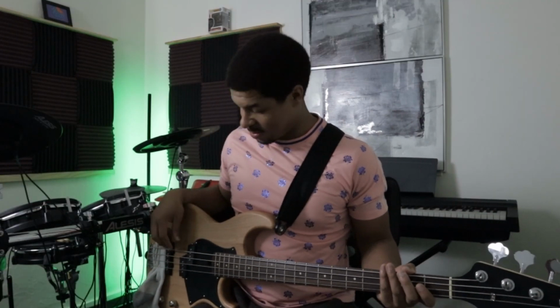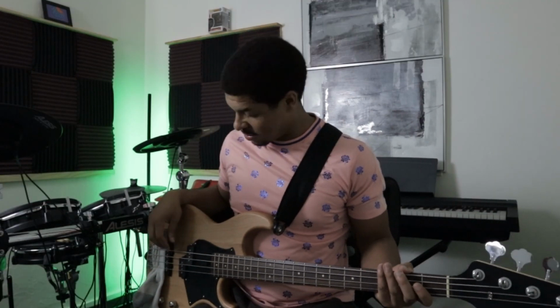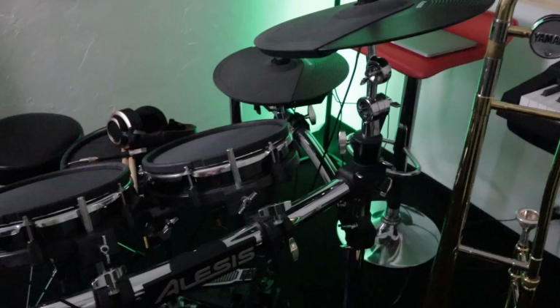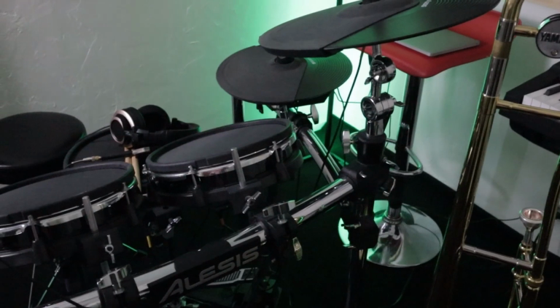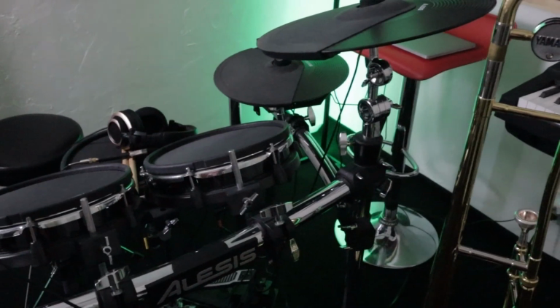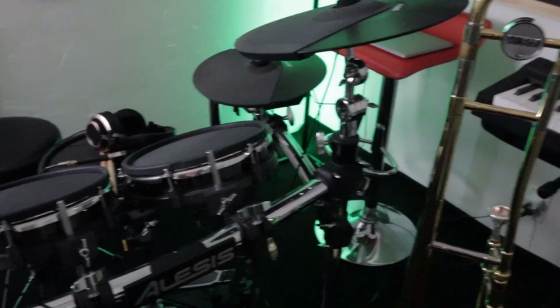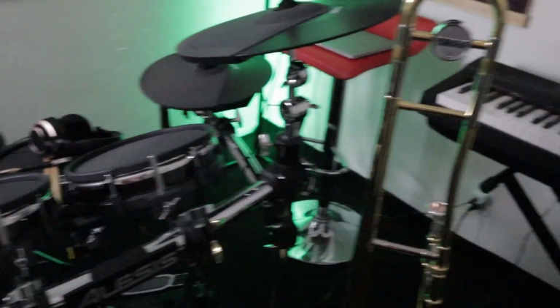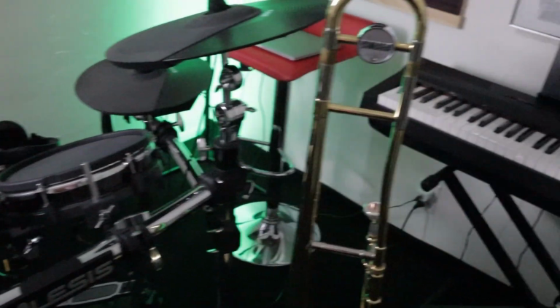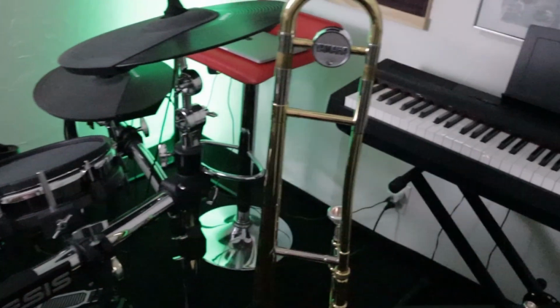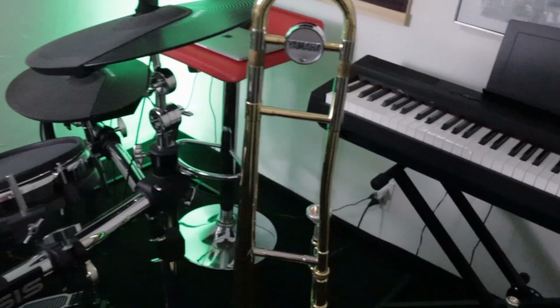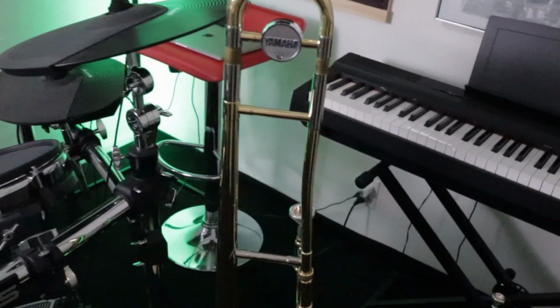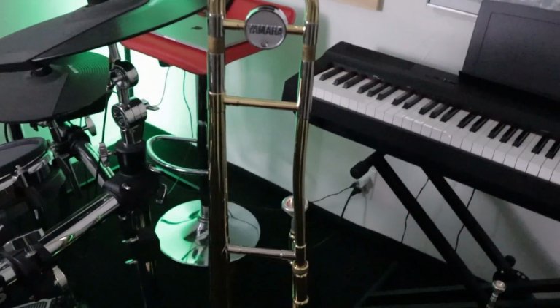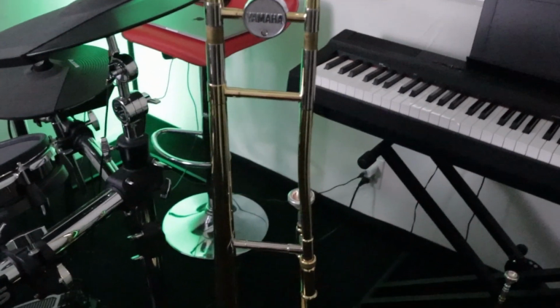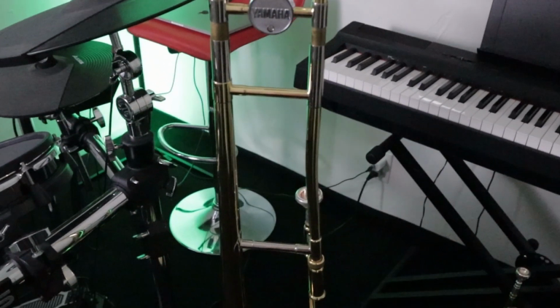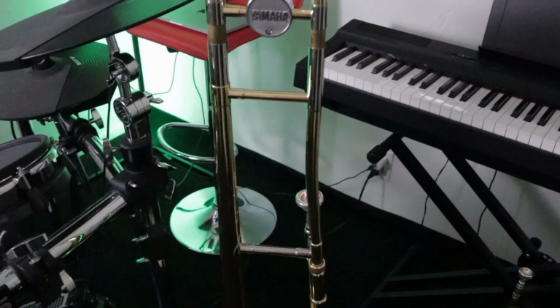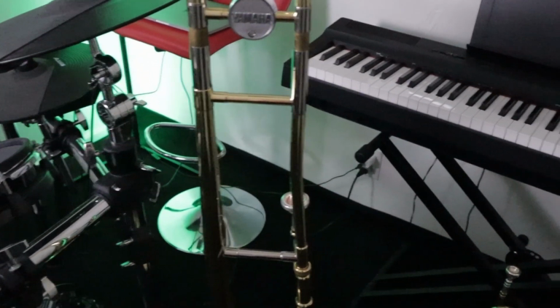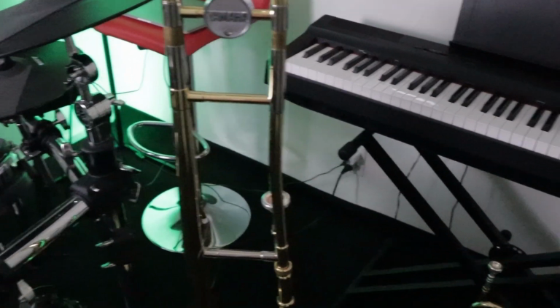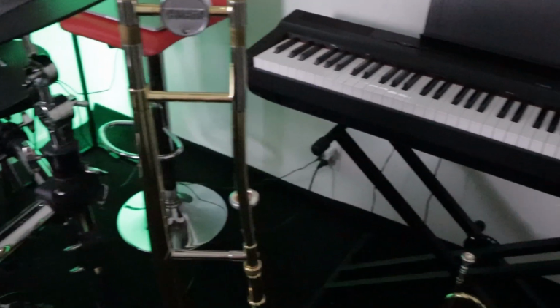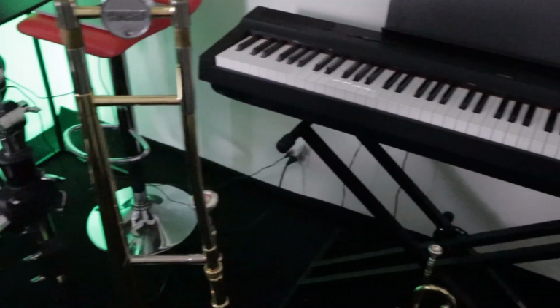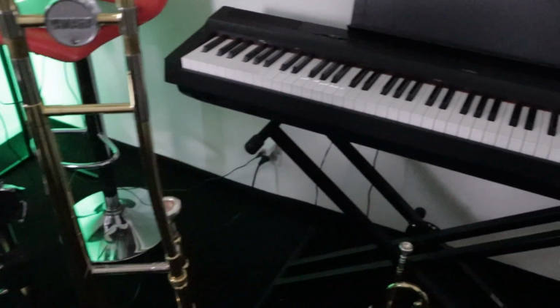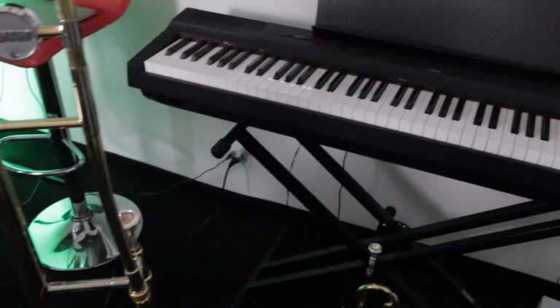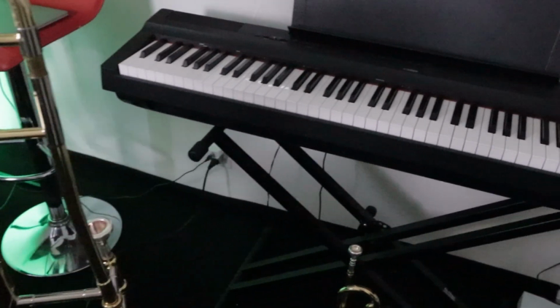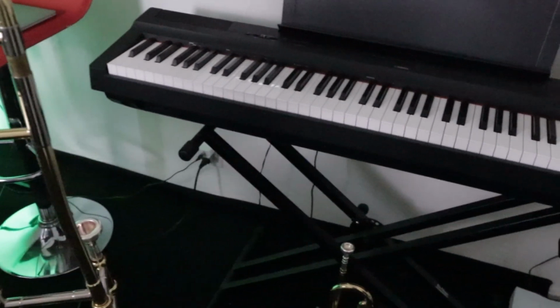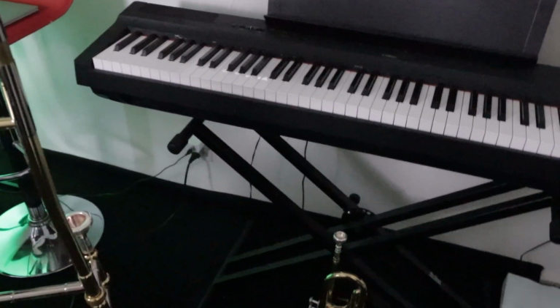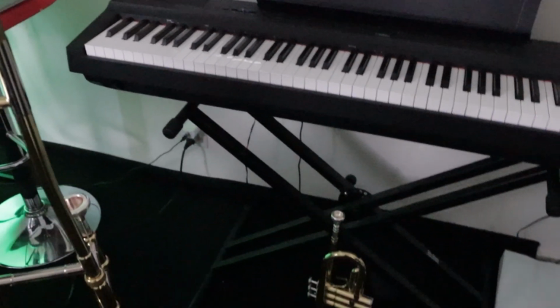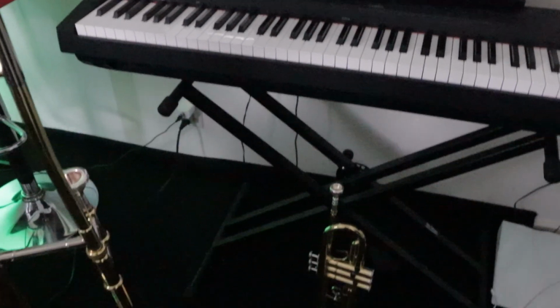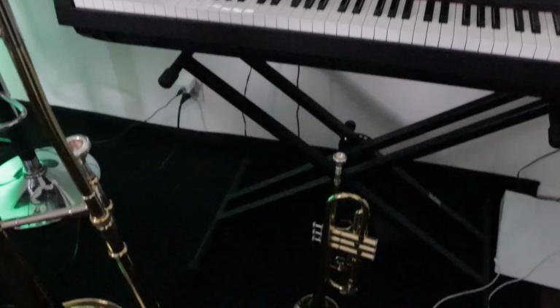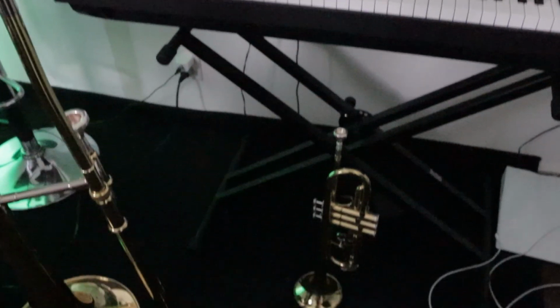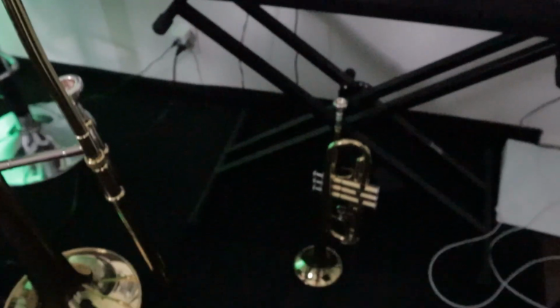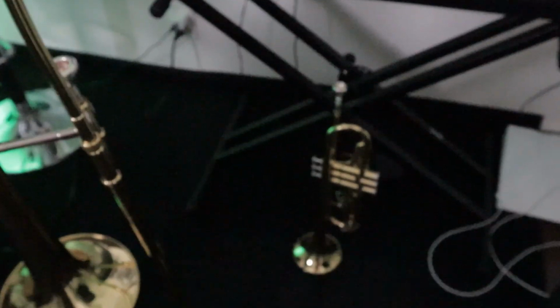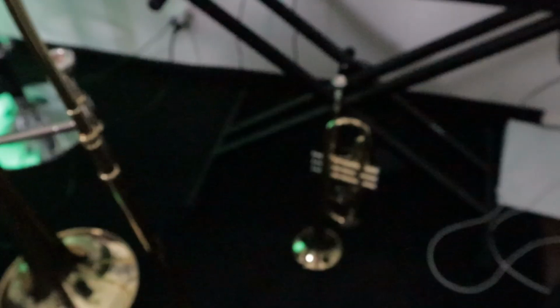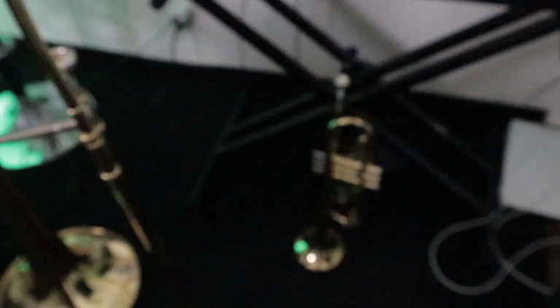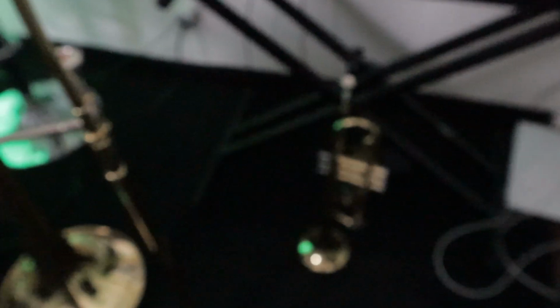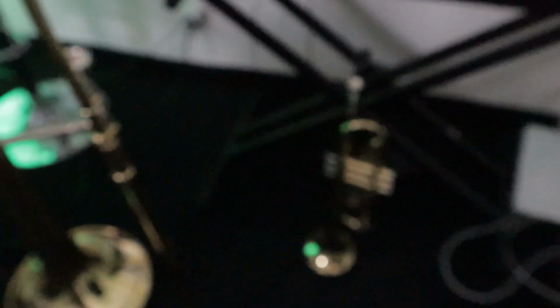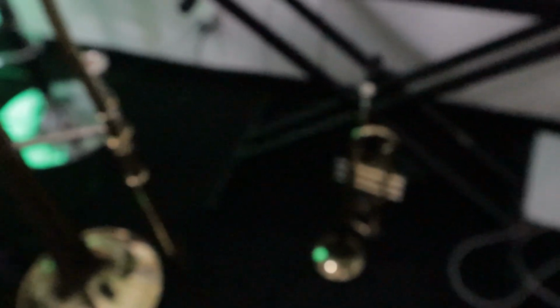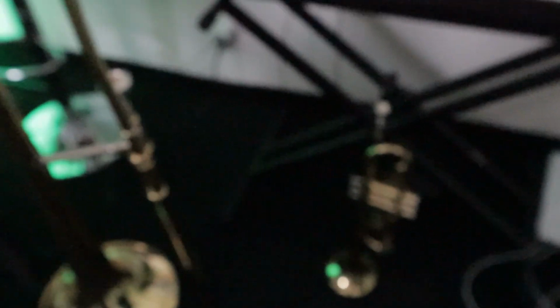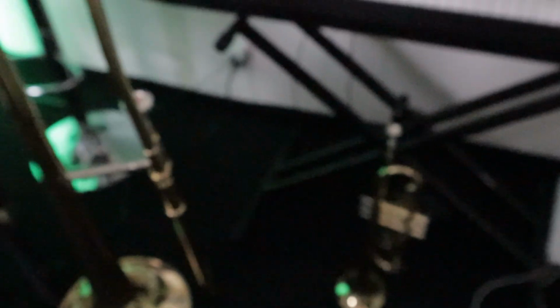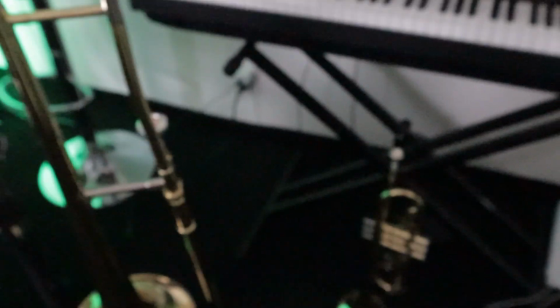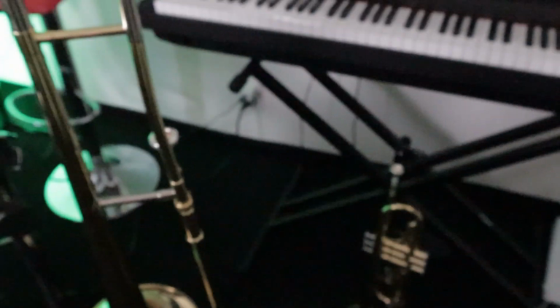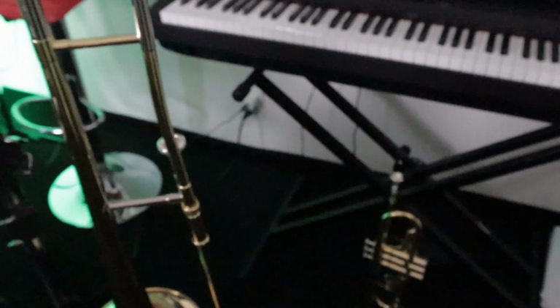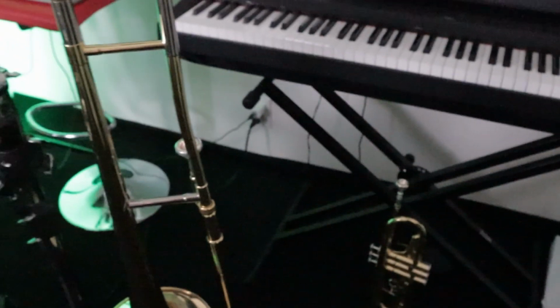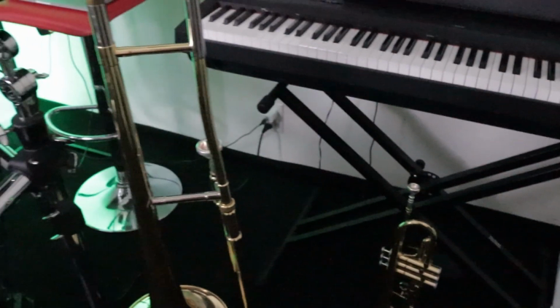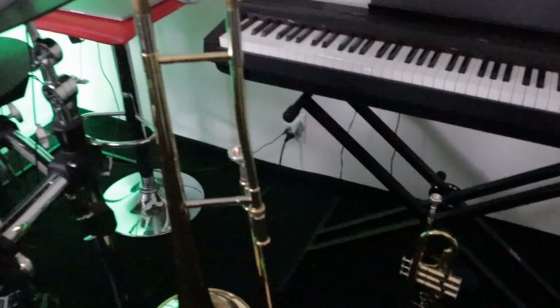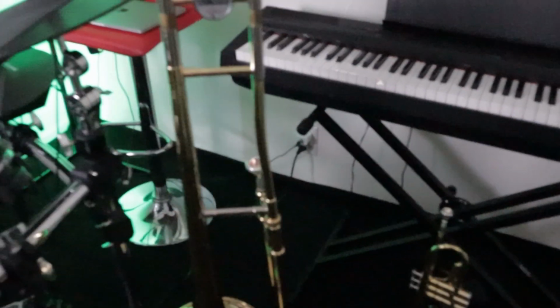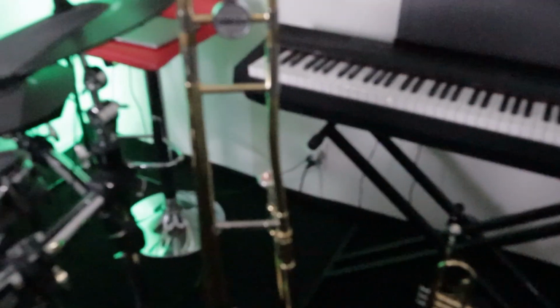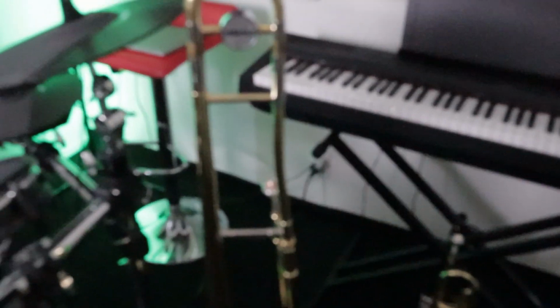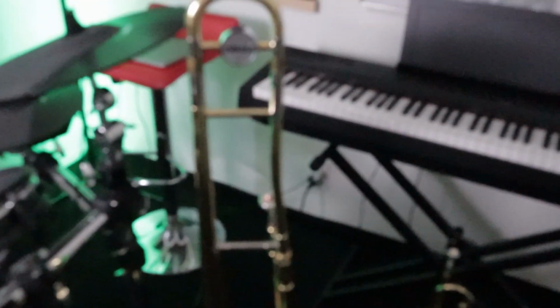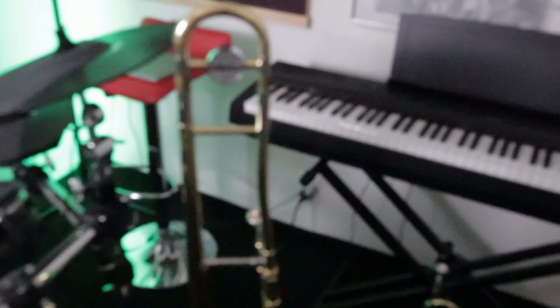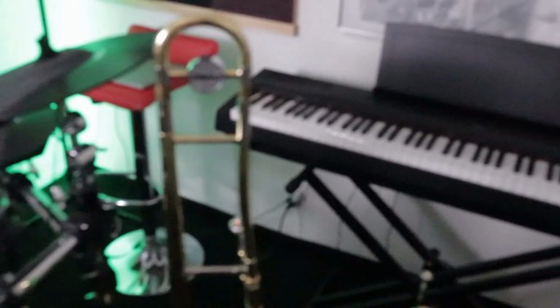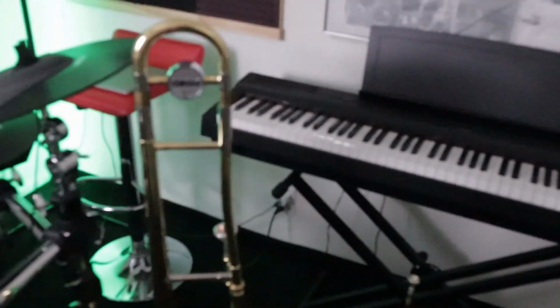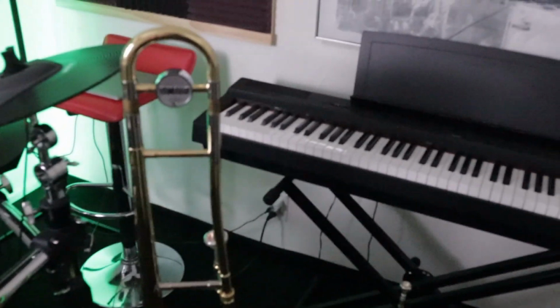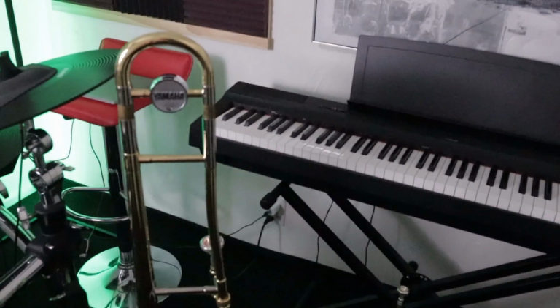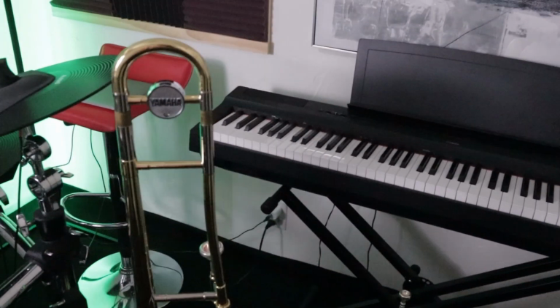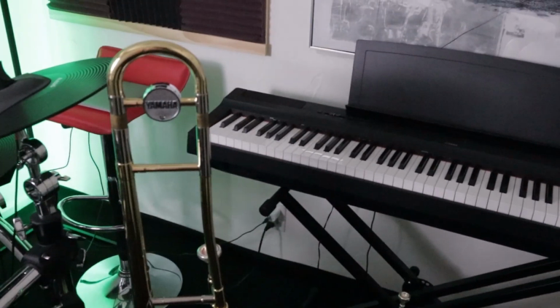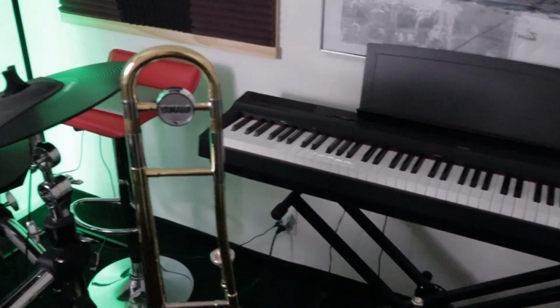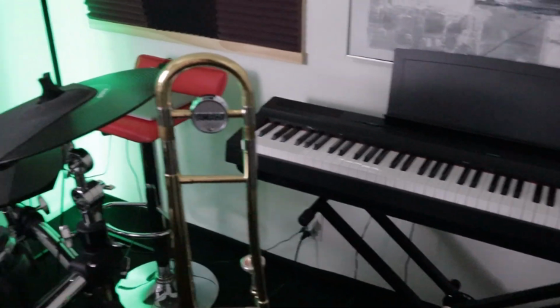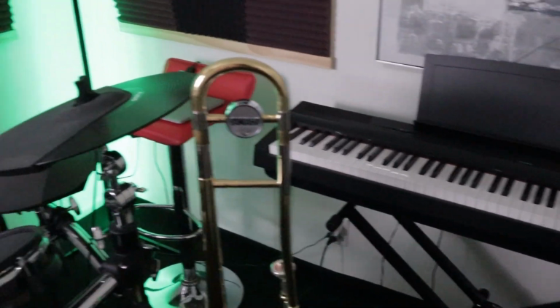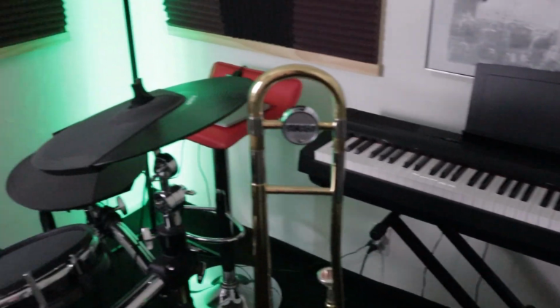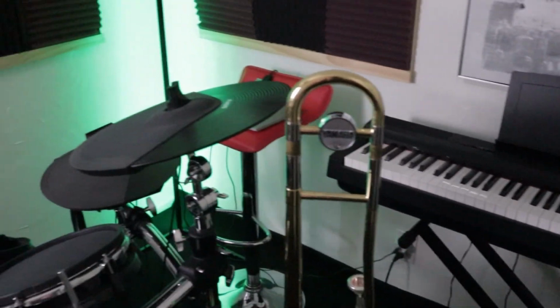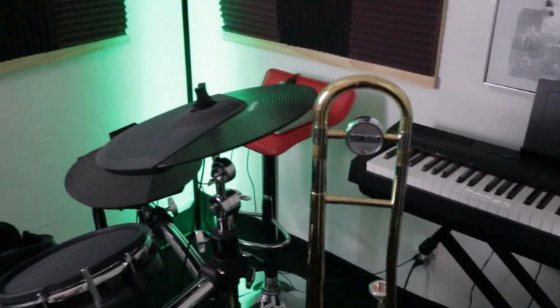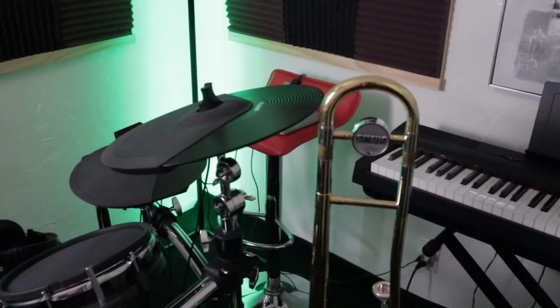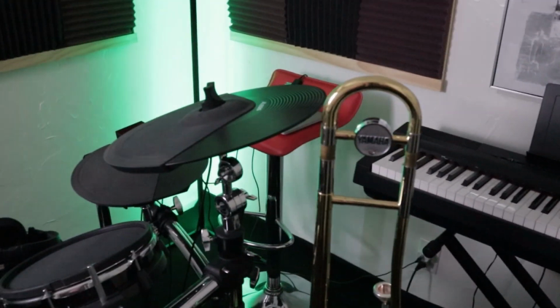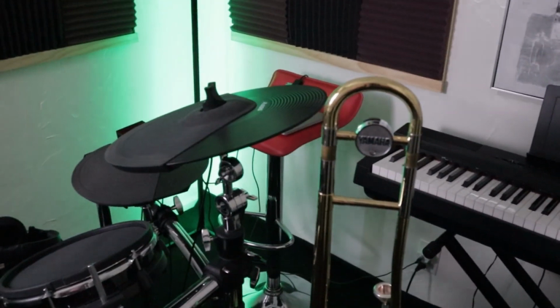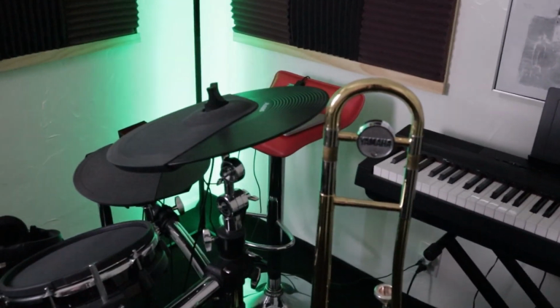Now let's go ahead and add some of my other instruments I play and see what that muted bass sounds like with them all together in a song.